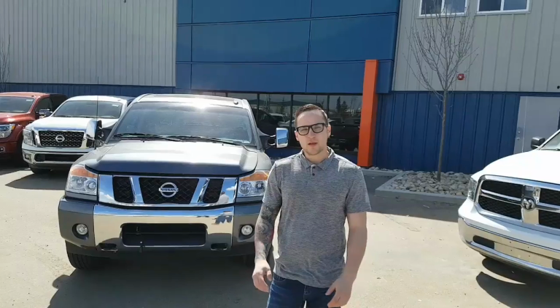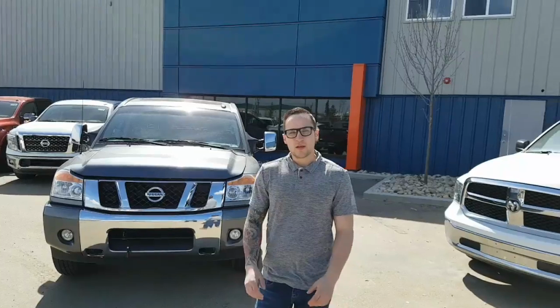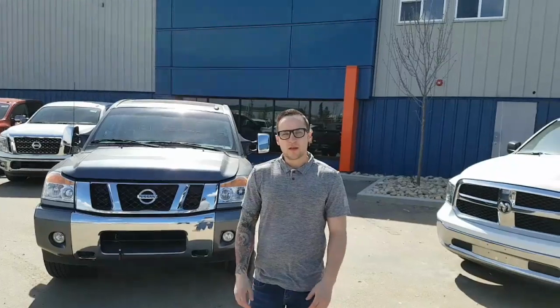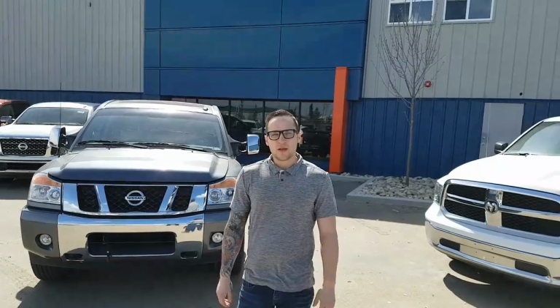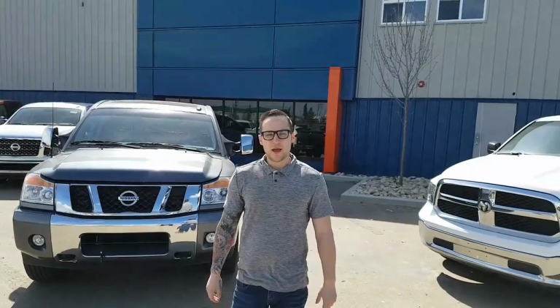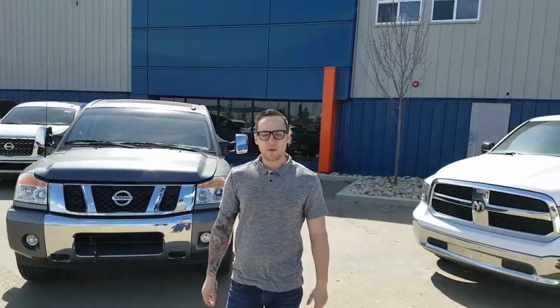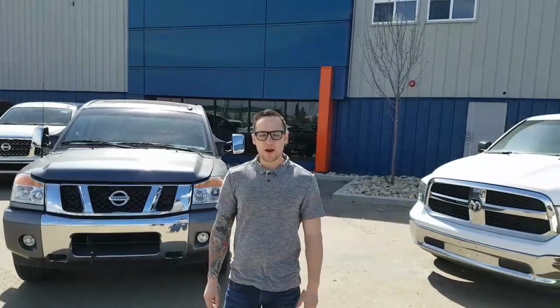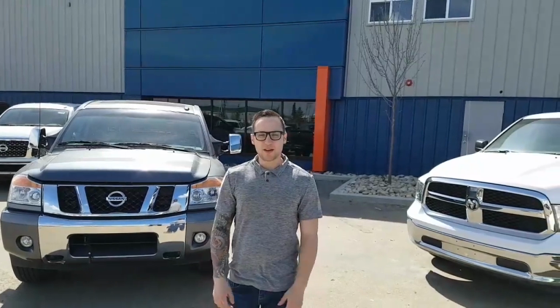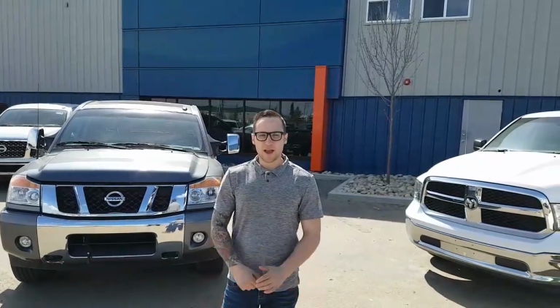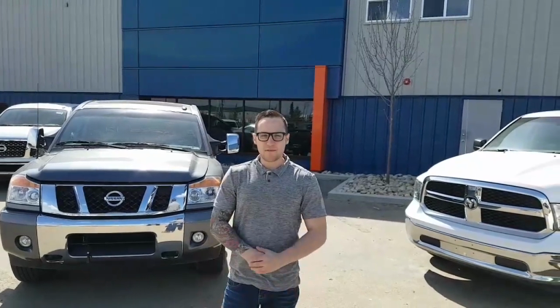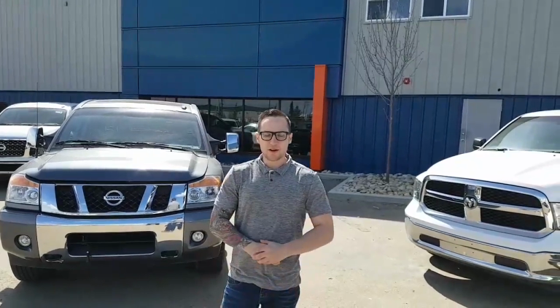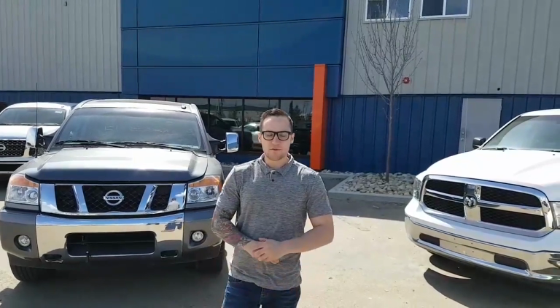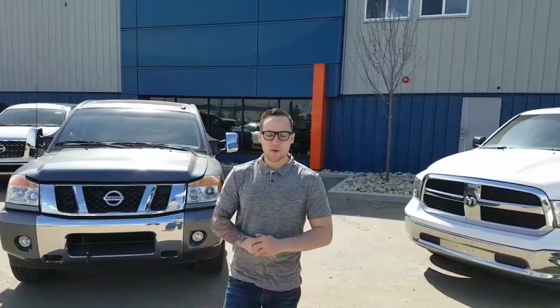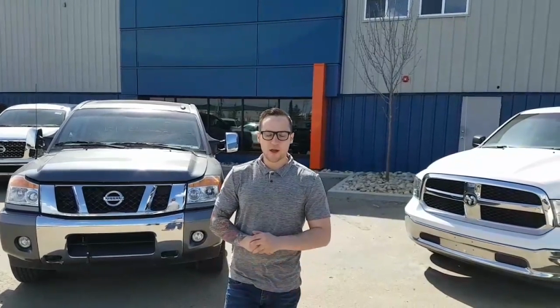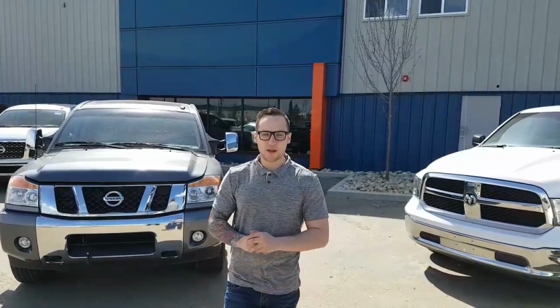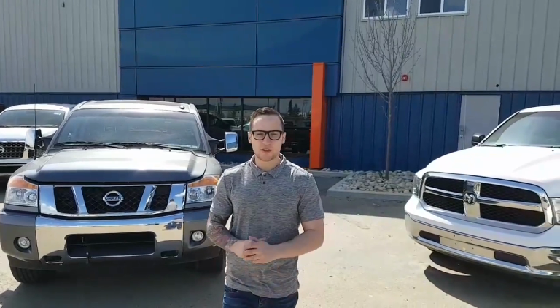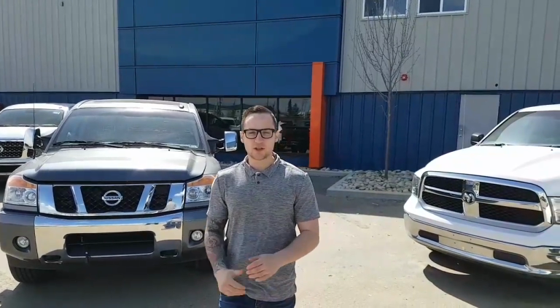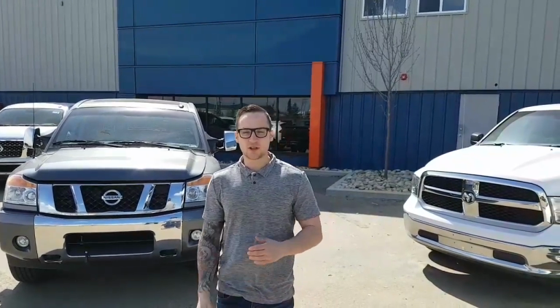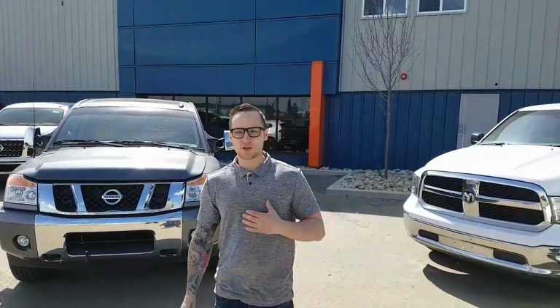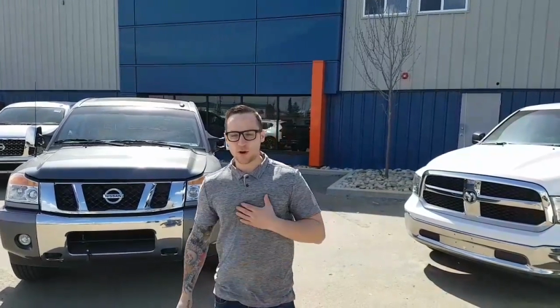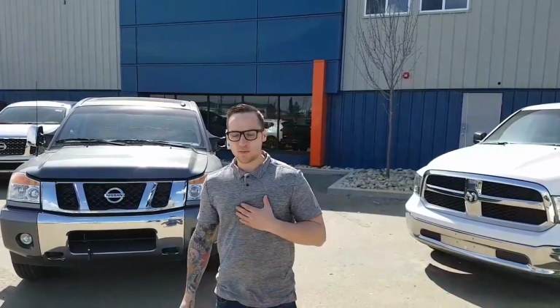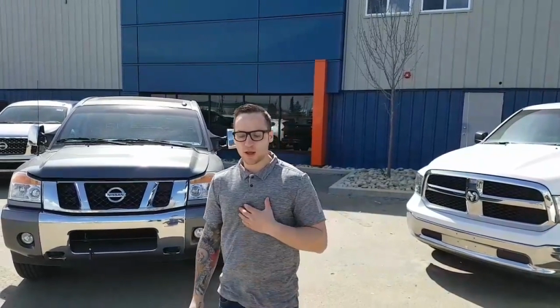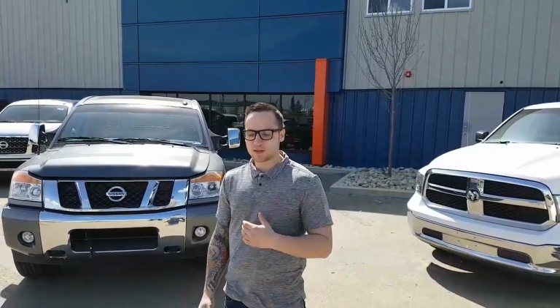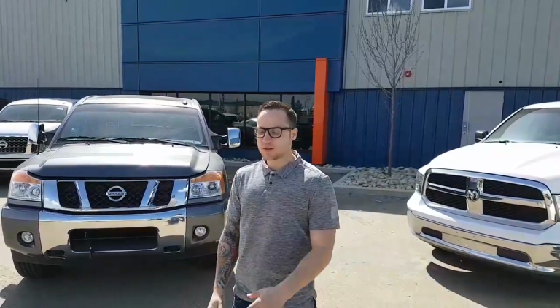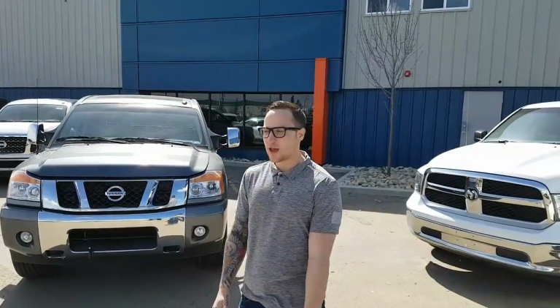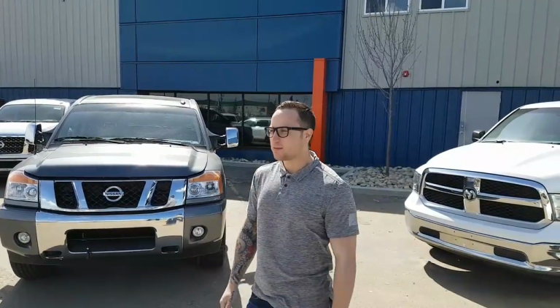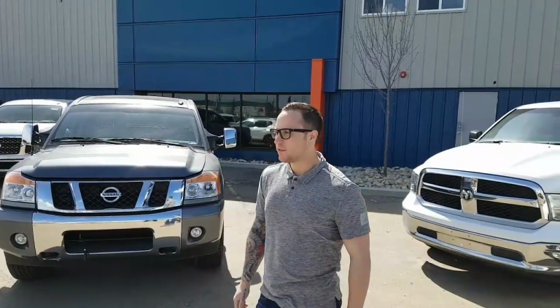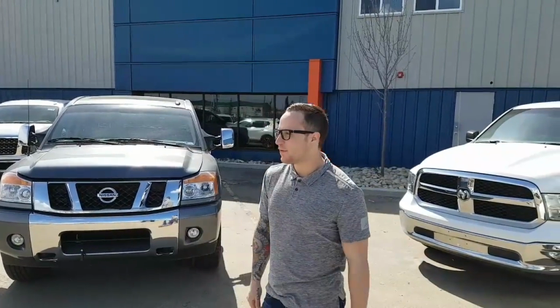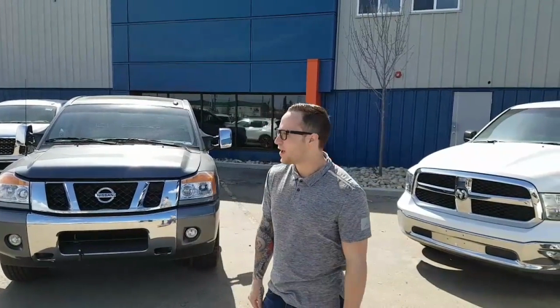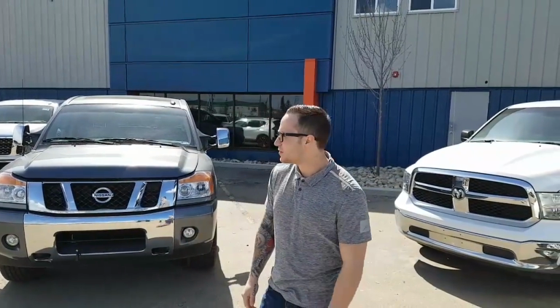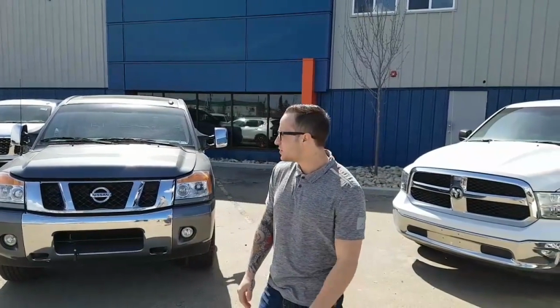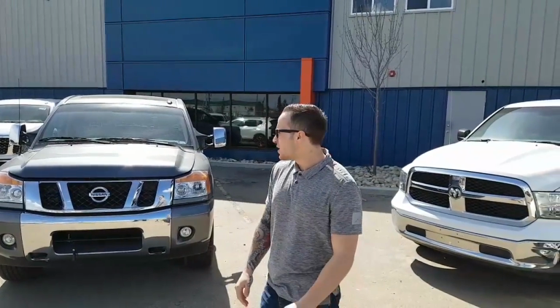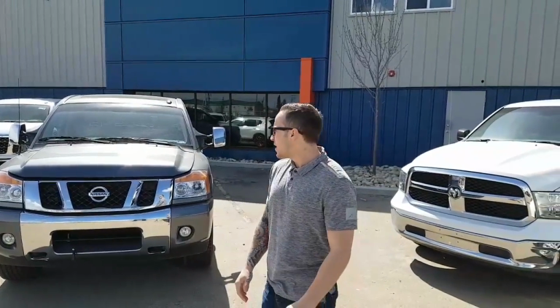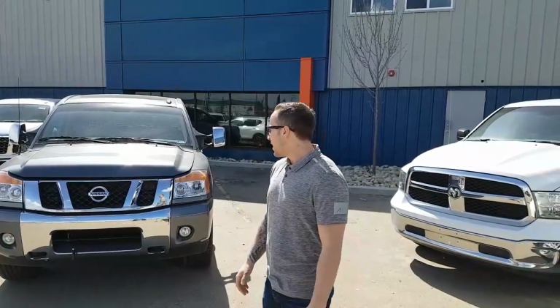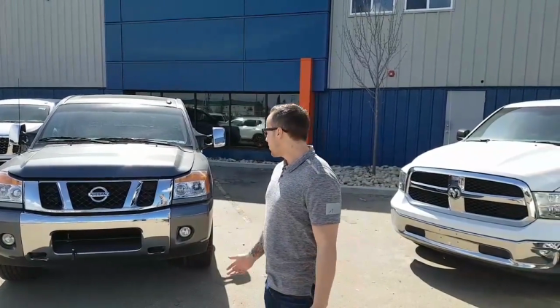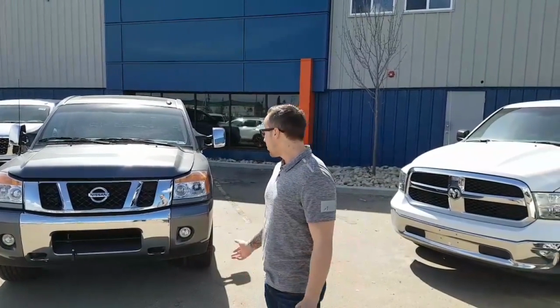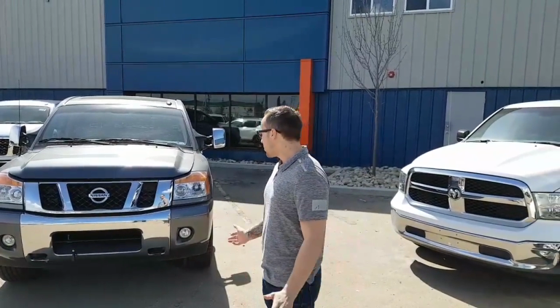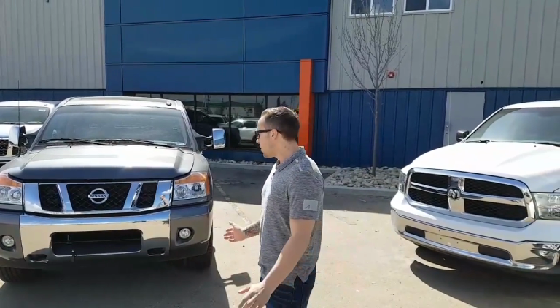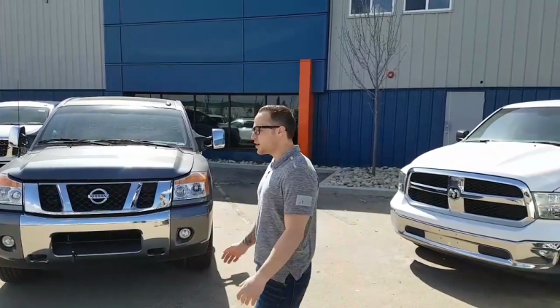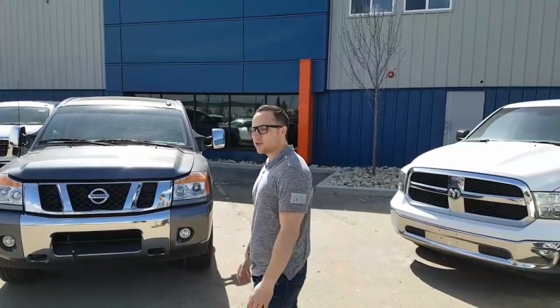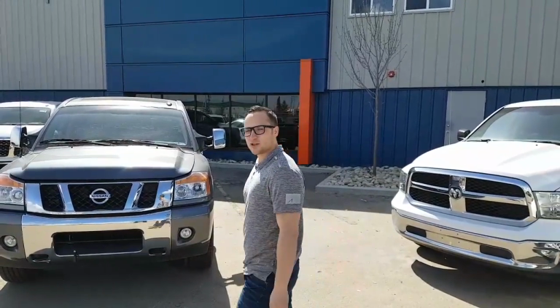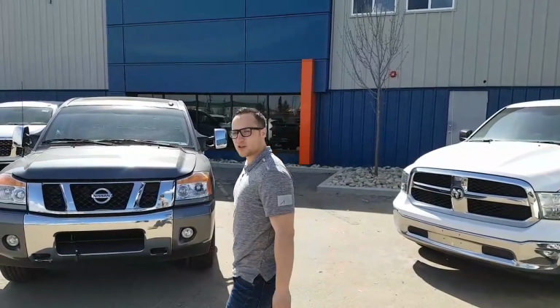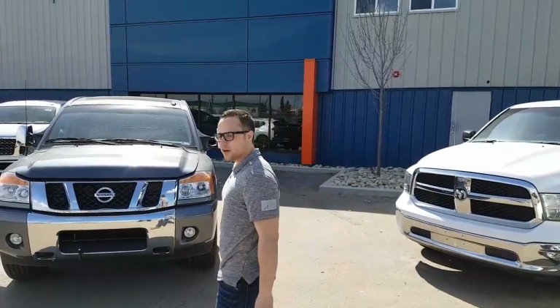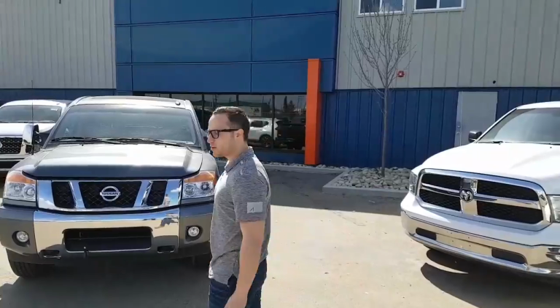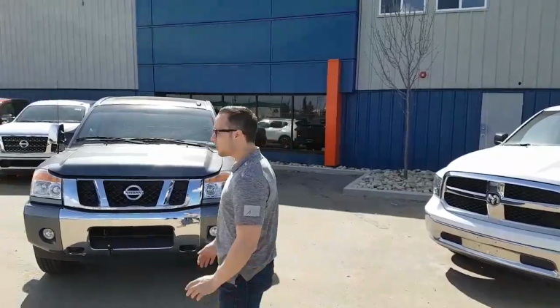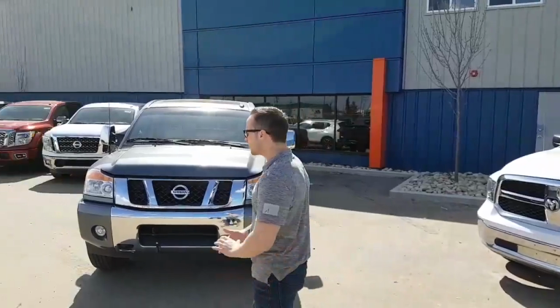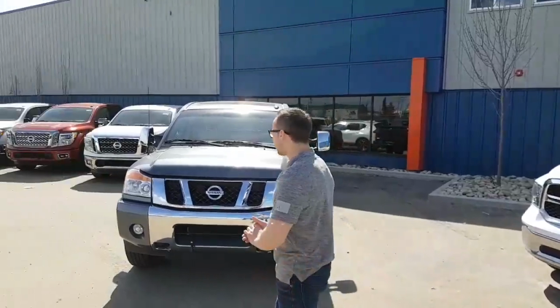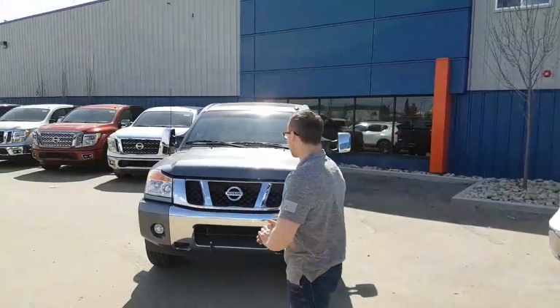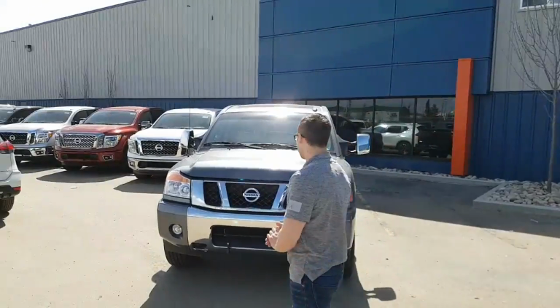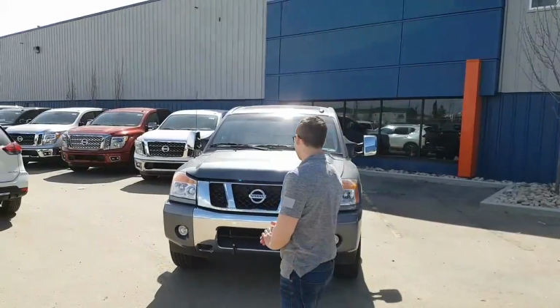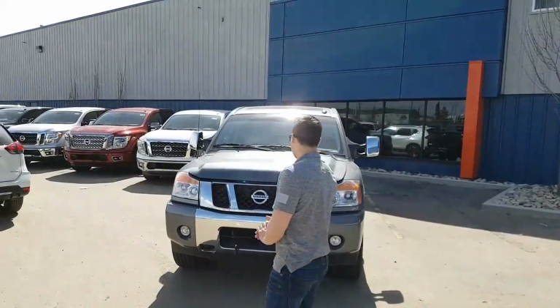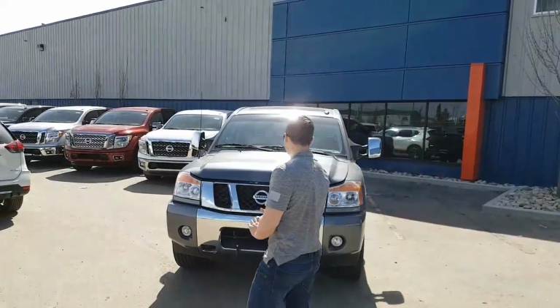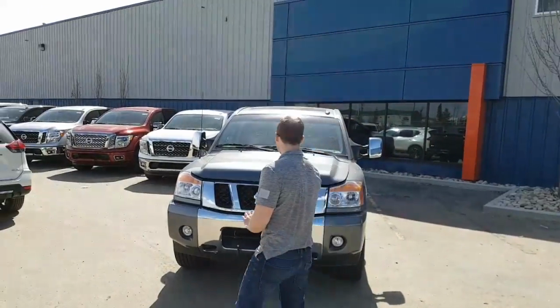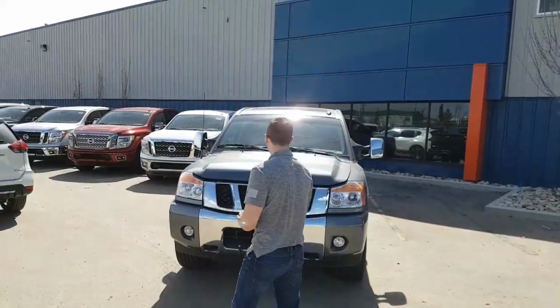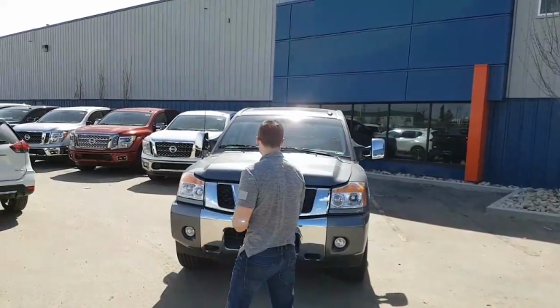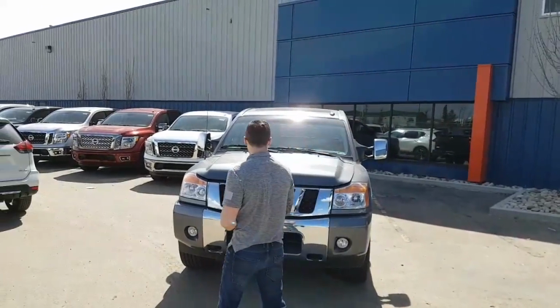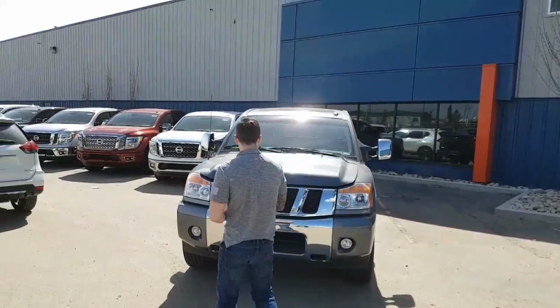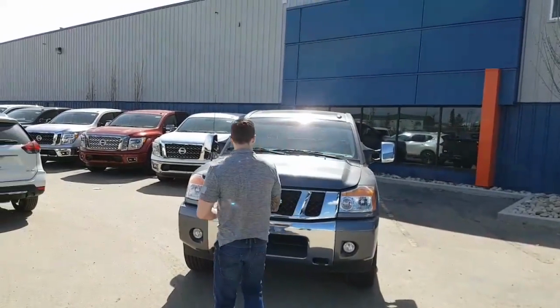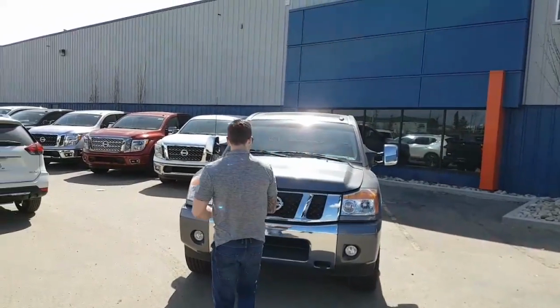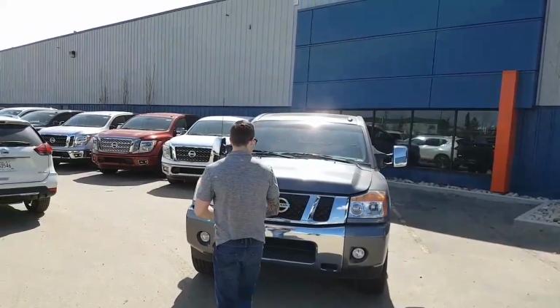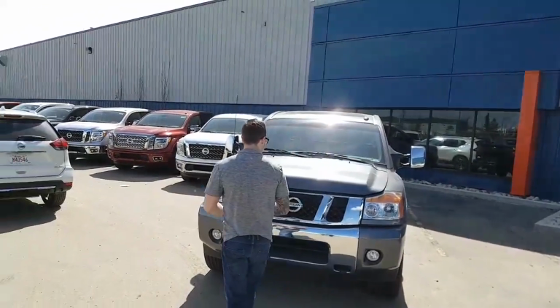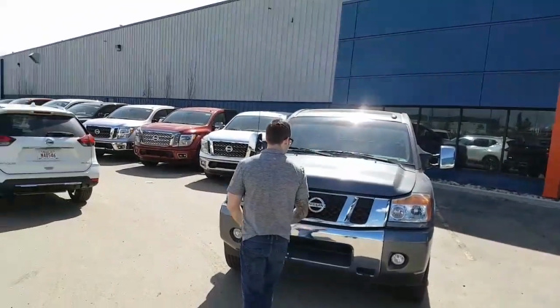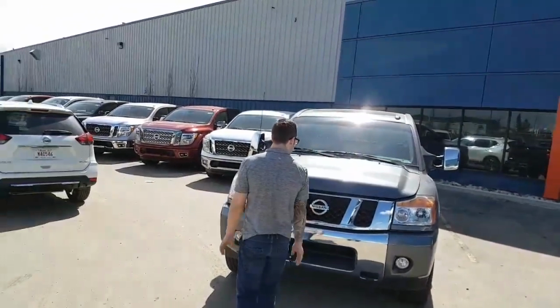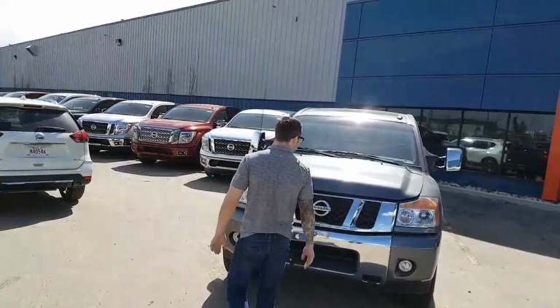Hey Brittany, Devin here from LA Nissan. Just want to place a name to the face. I know you are interested in our 2014 Nissan Titan SL.